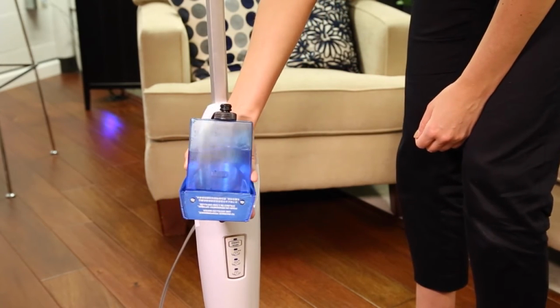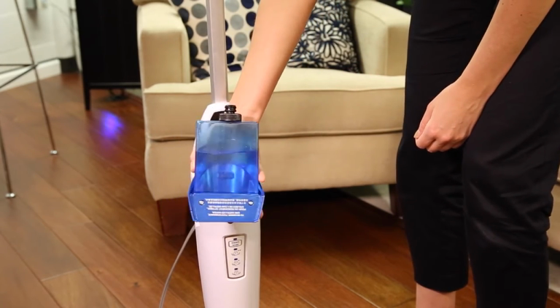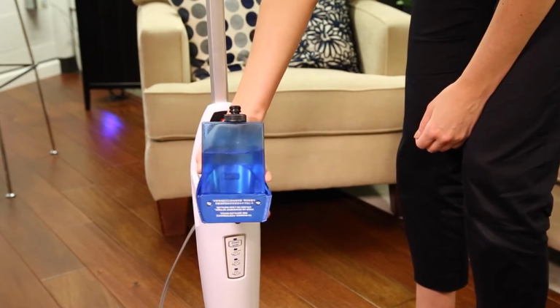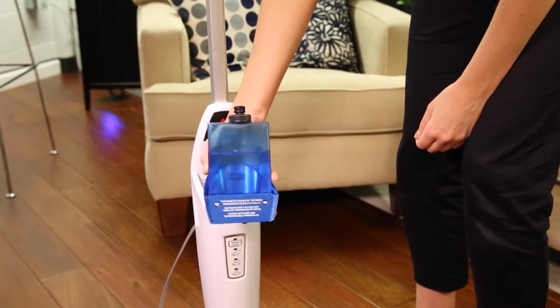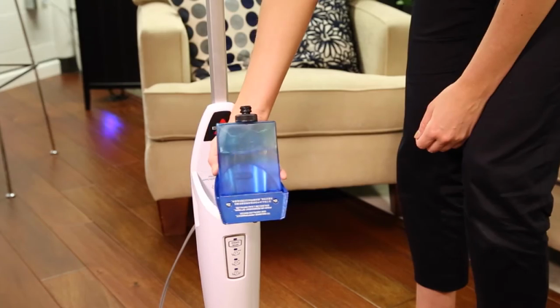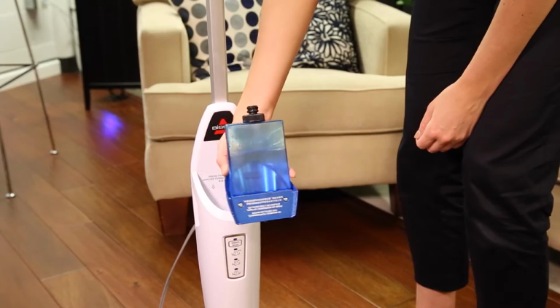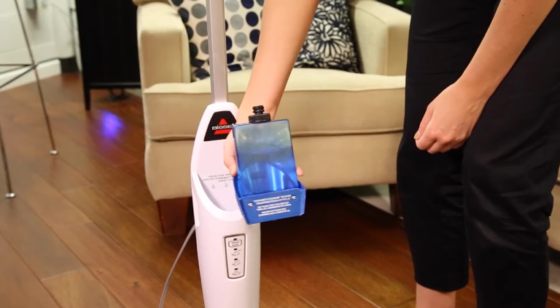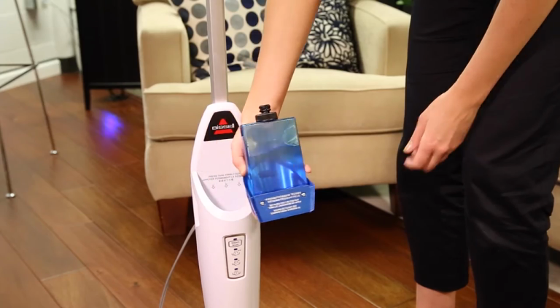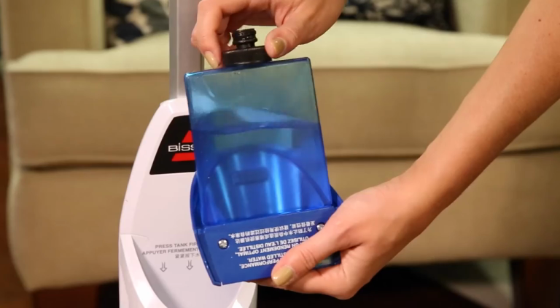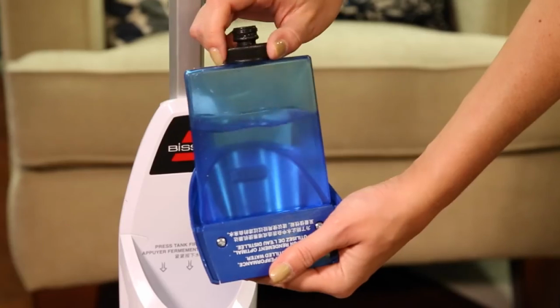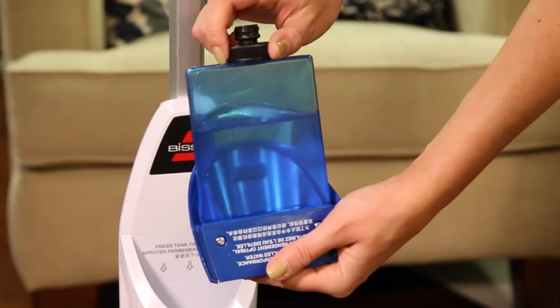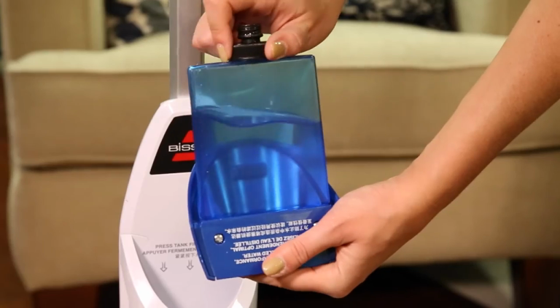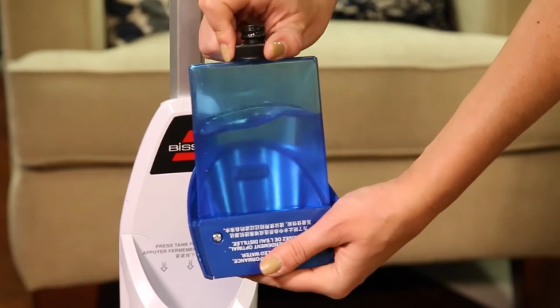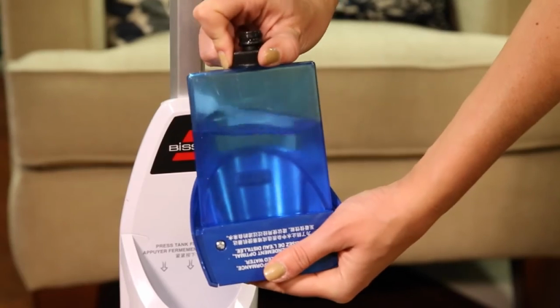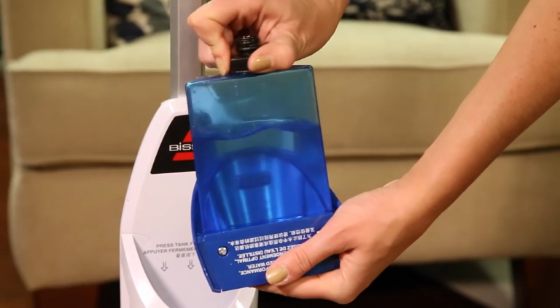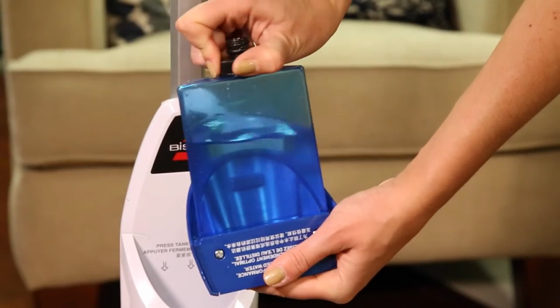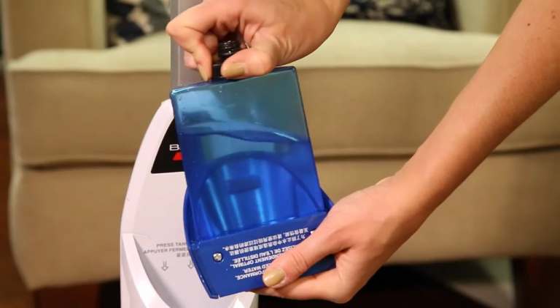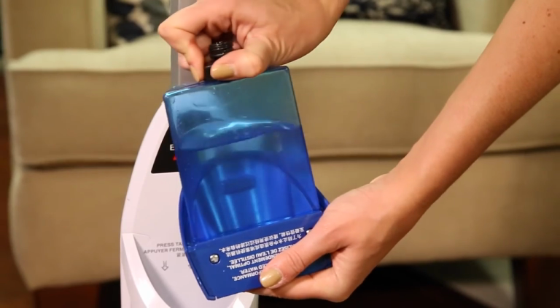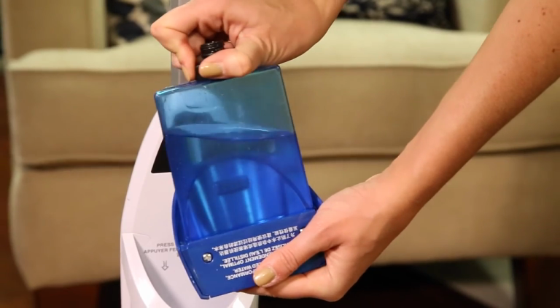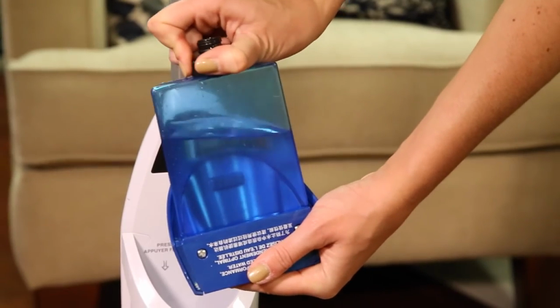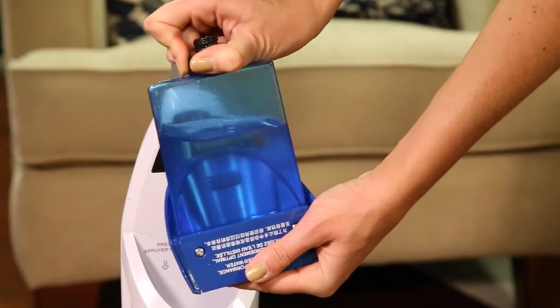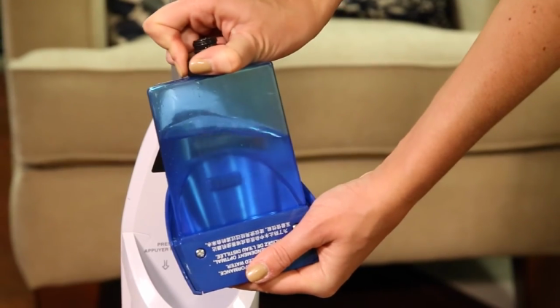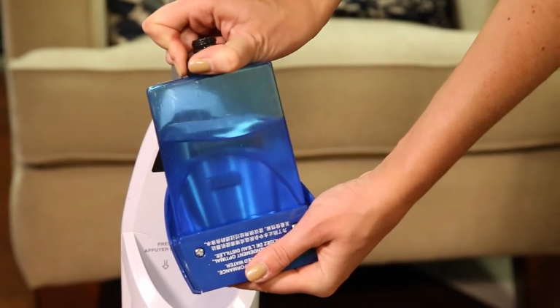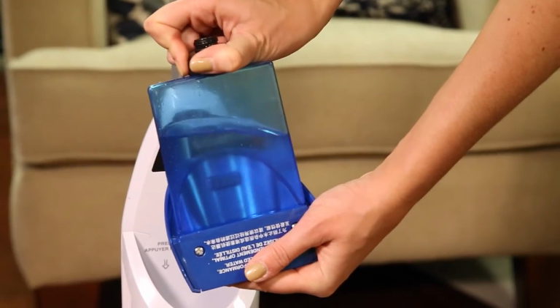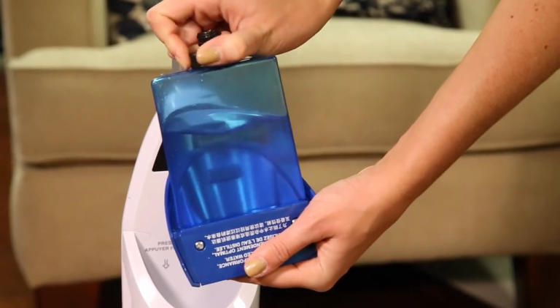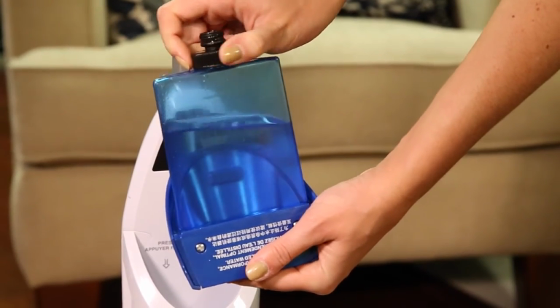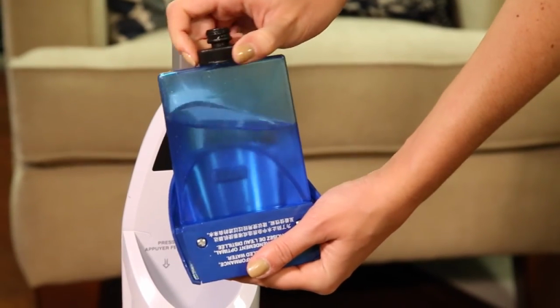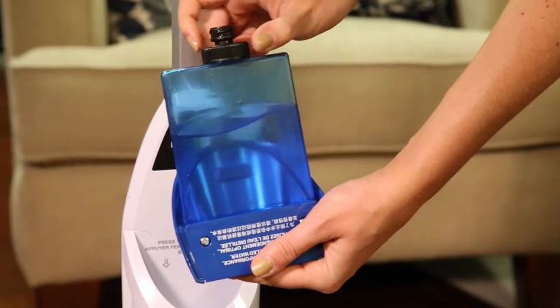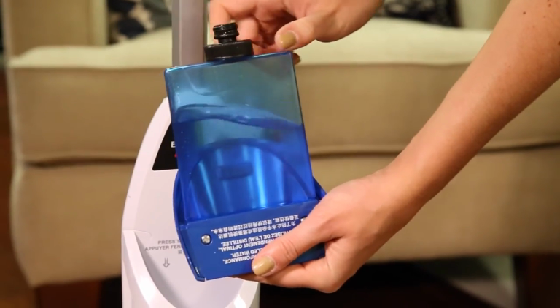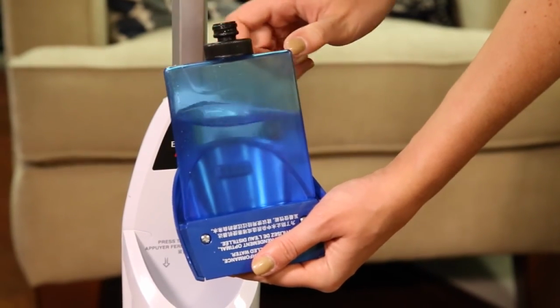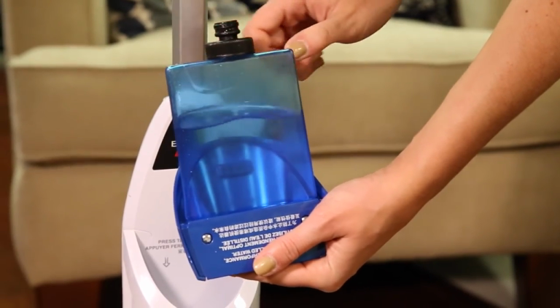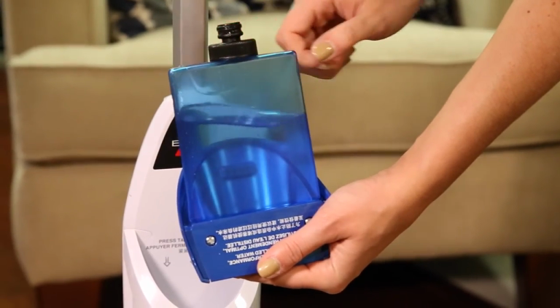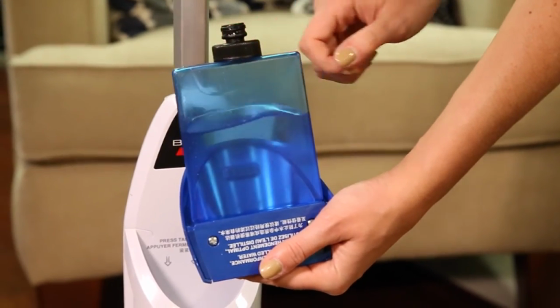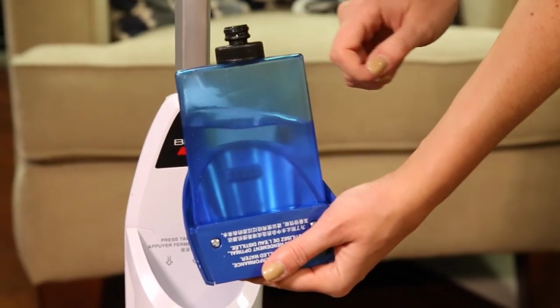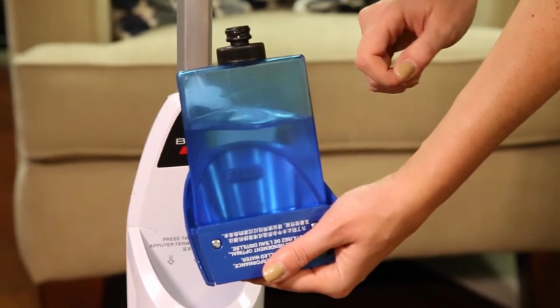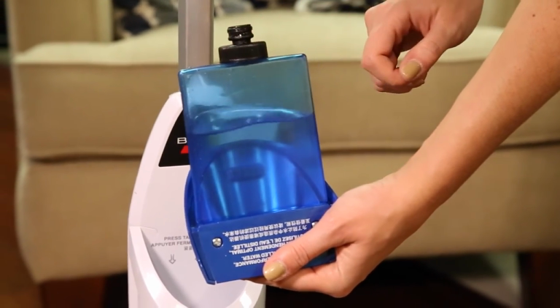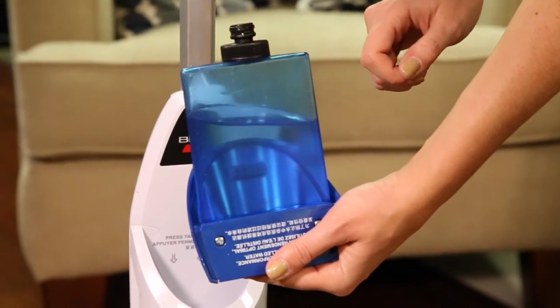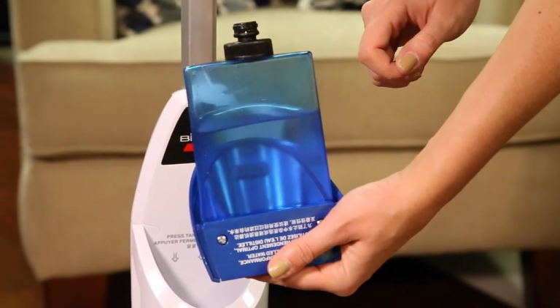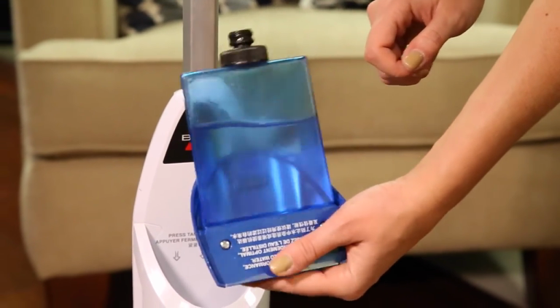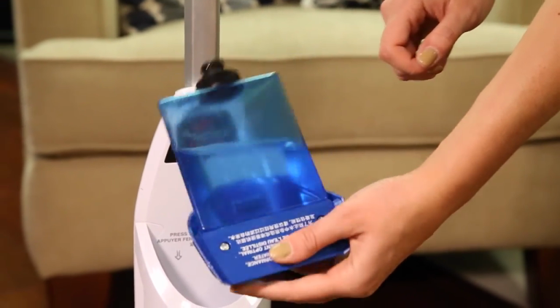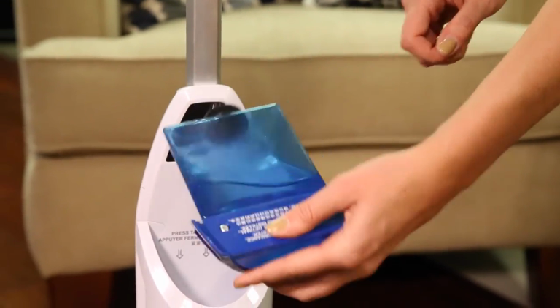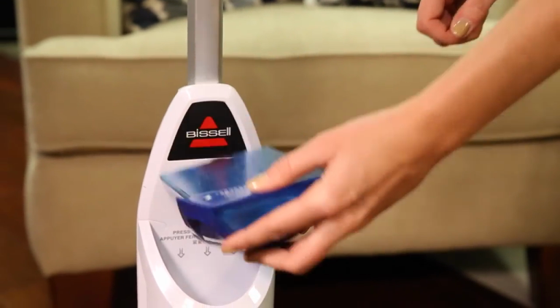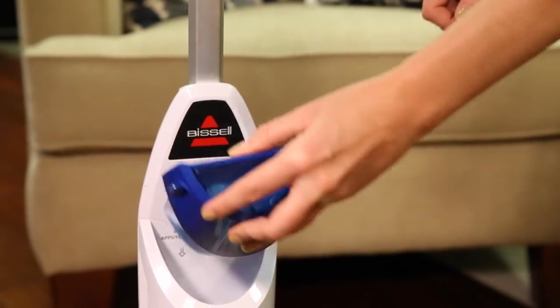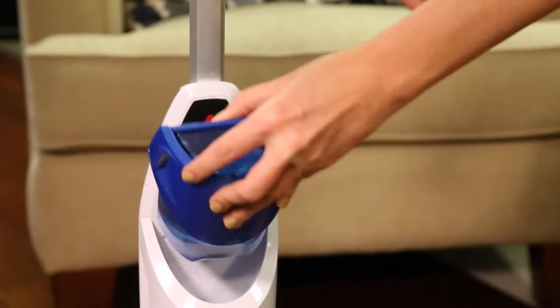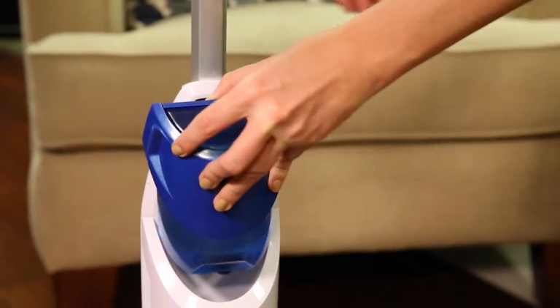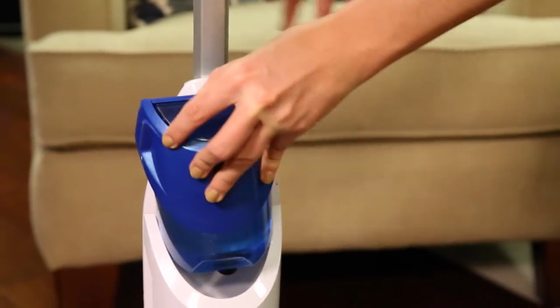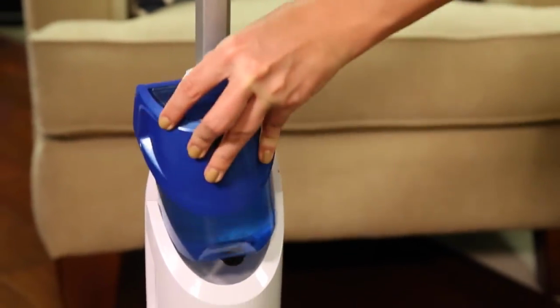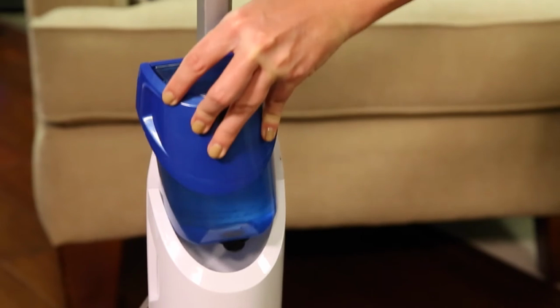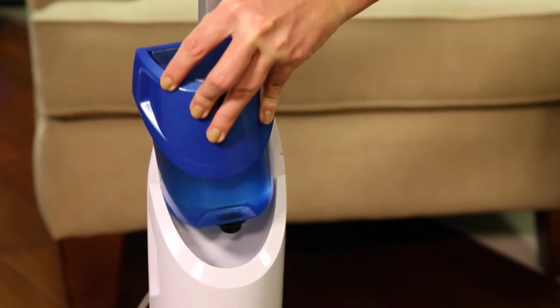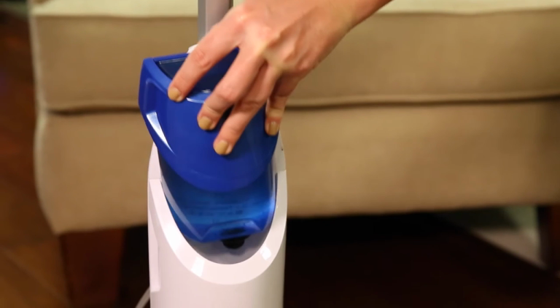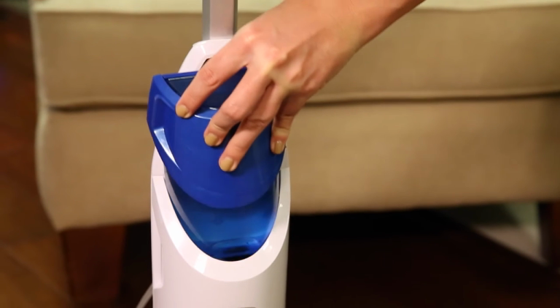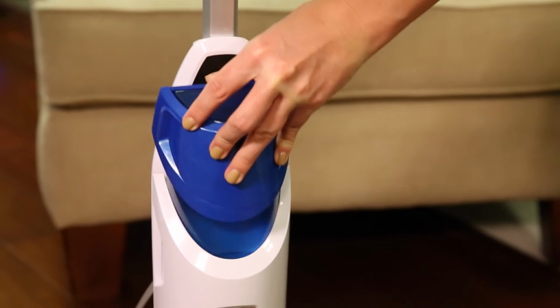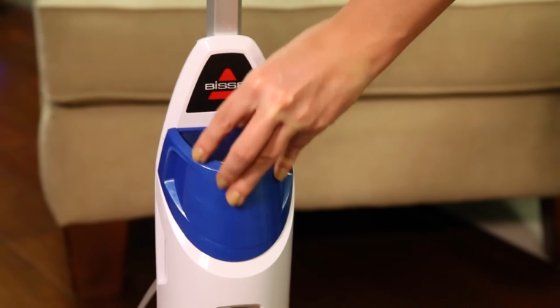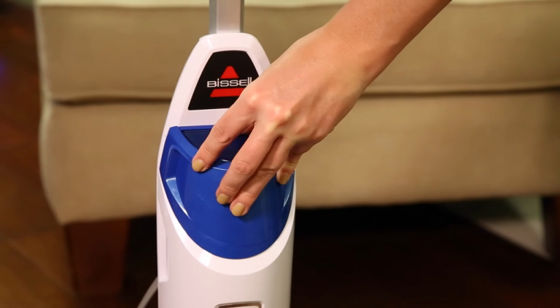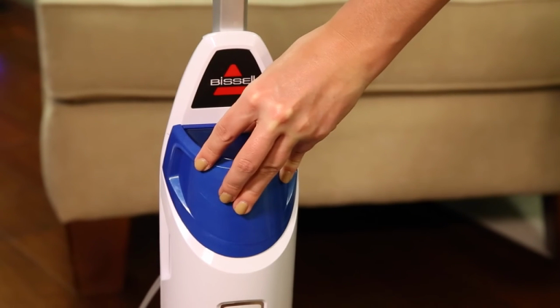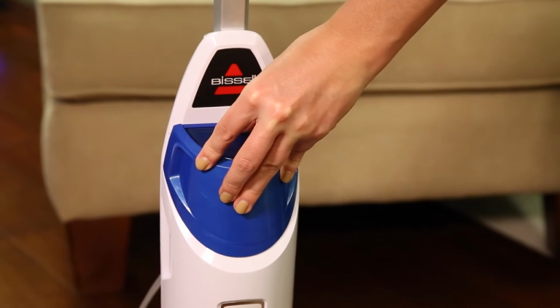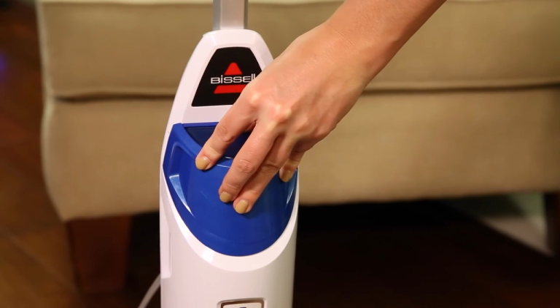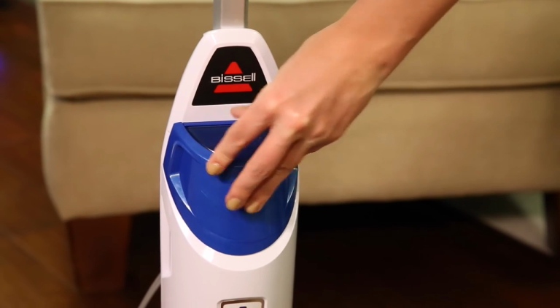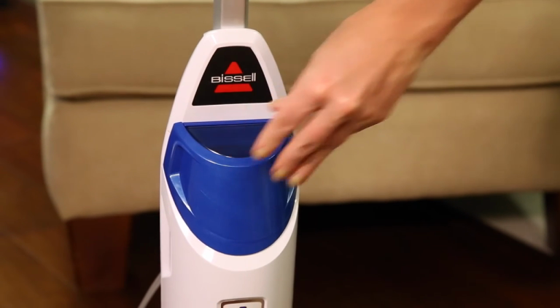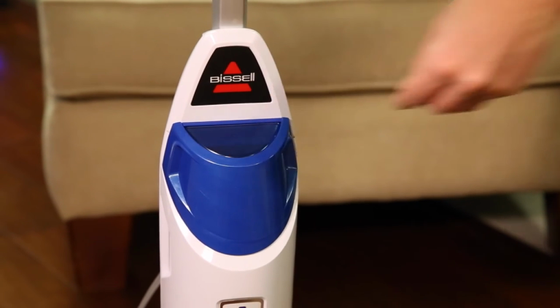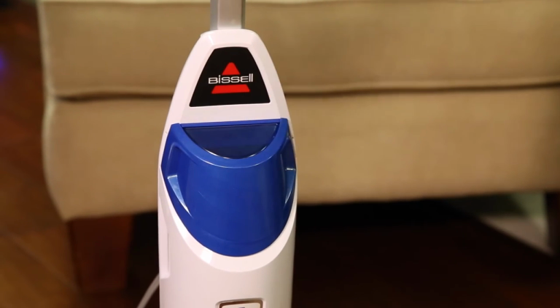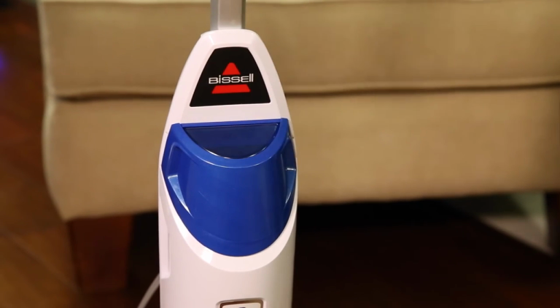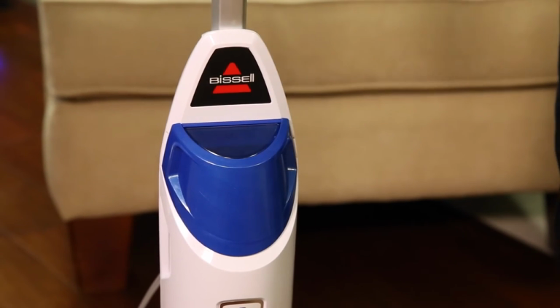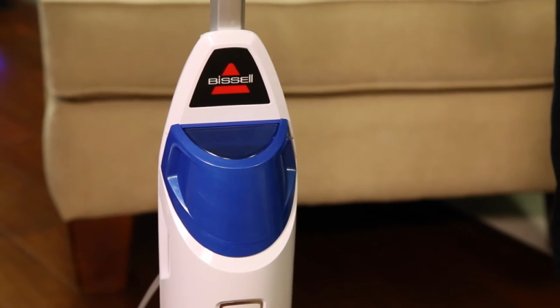Another thing to look at is the cap on the water tank to make sure it is not cracked and that the rubber gasket on the tip of it is still attached to the unit.